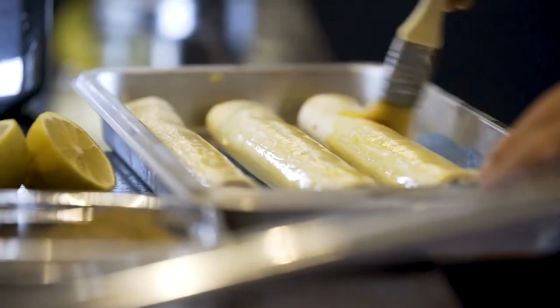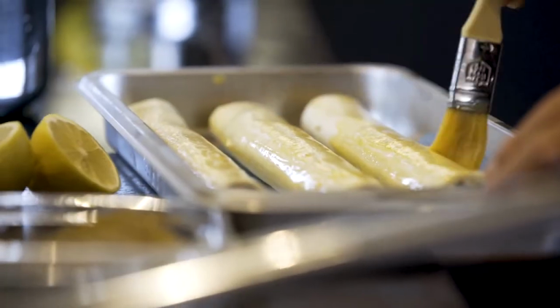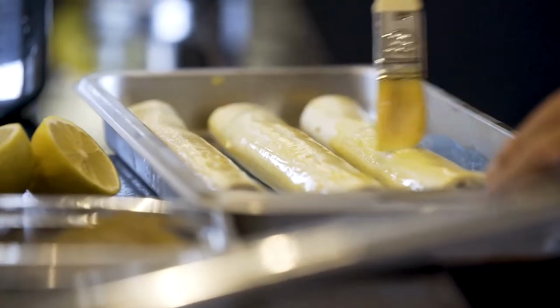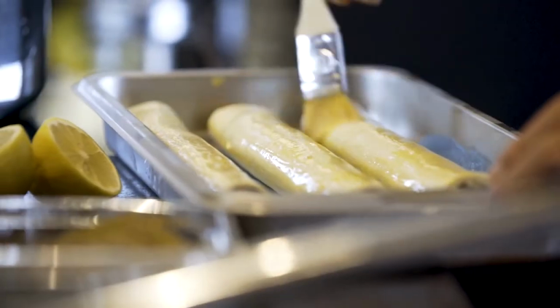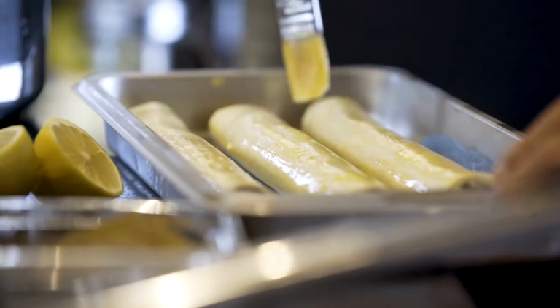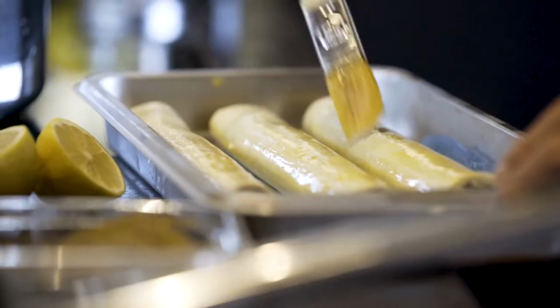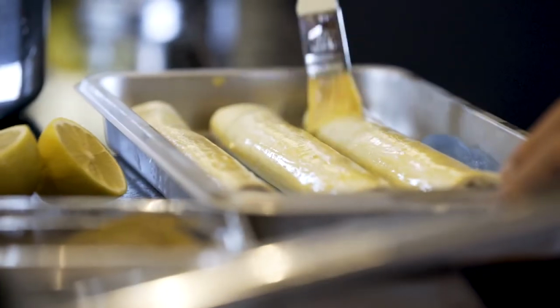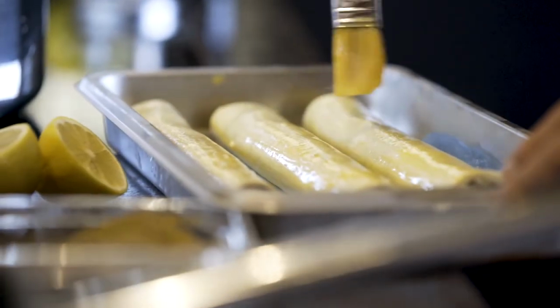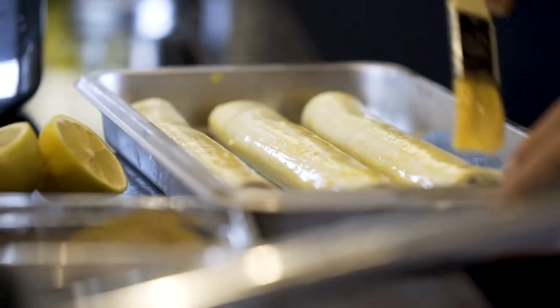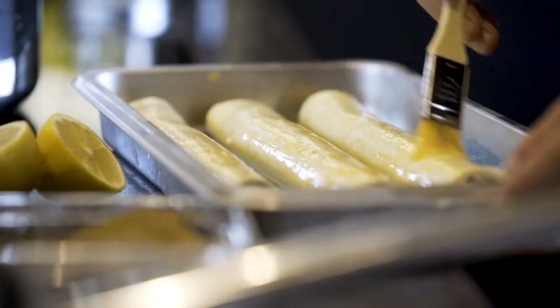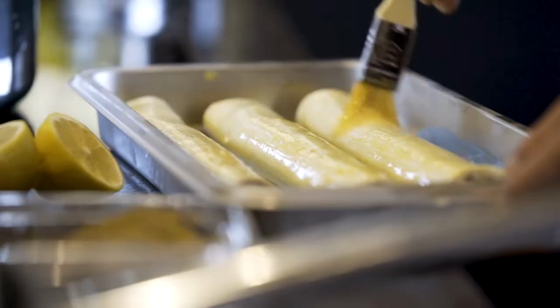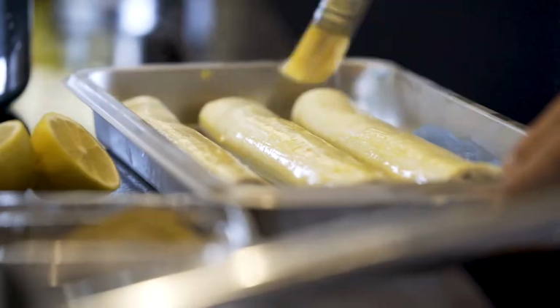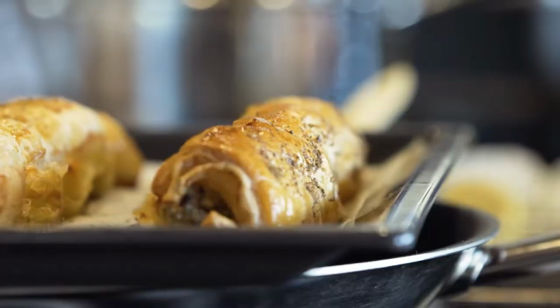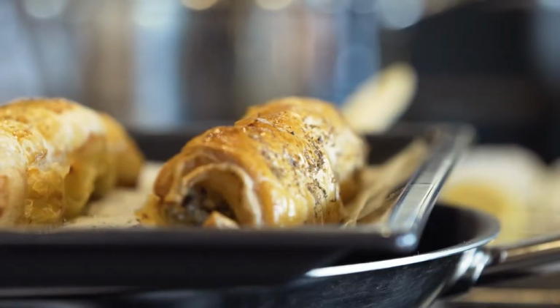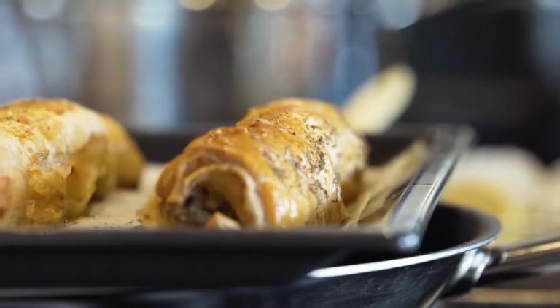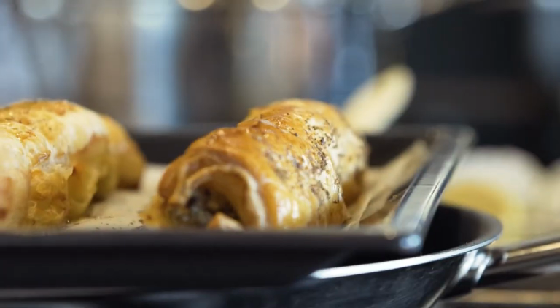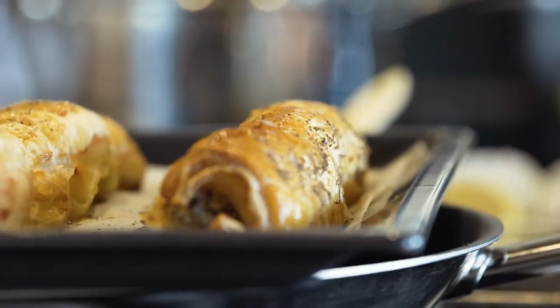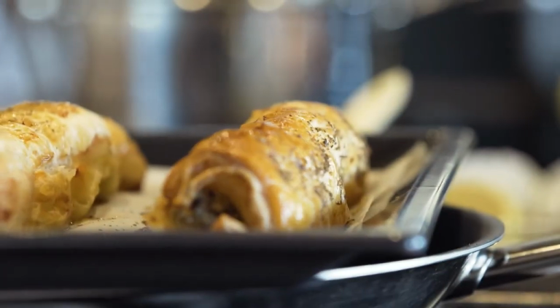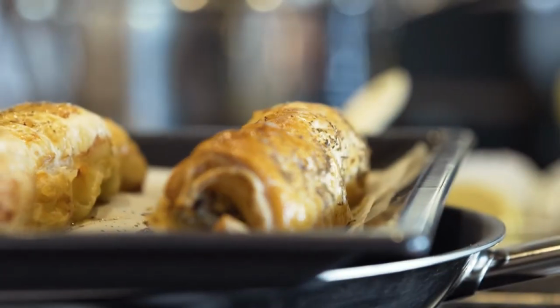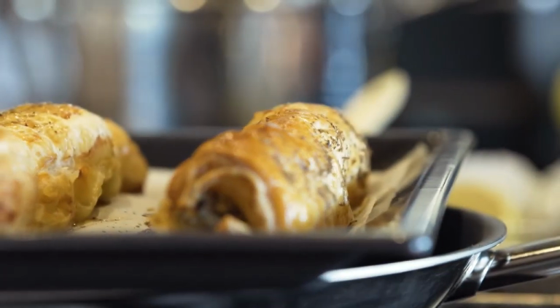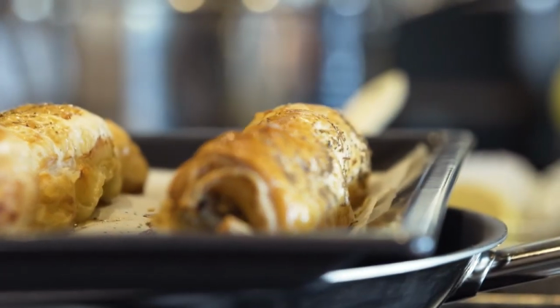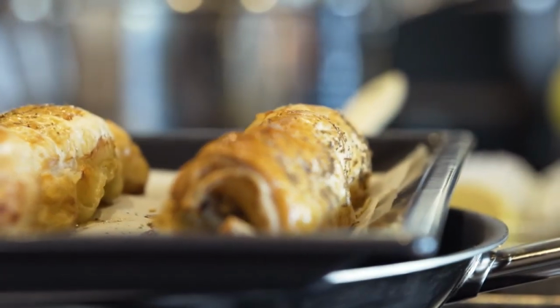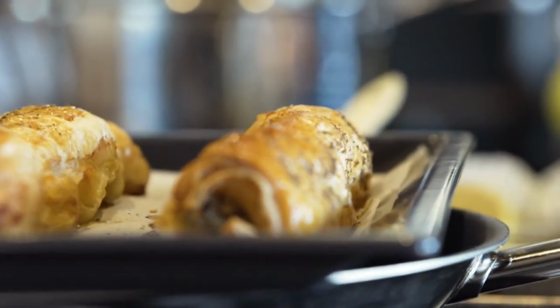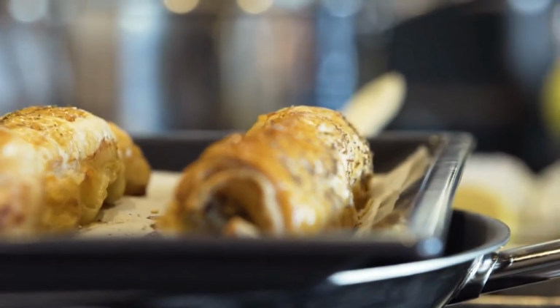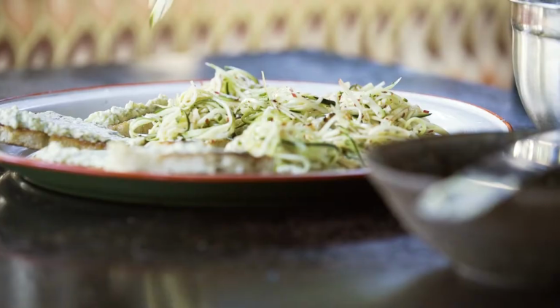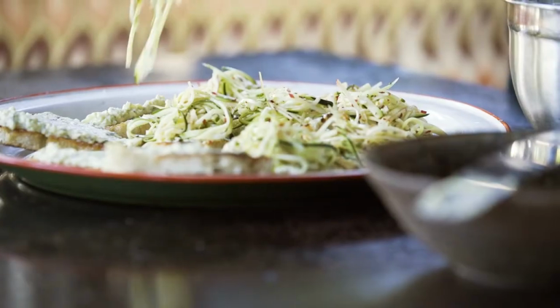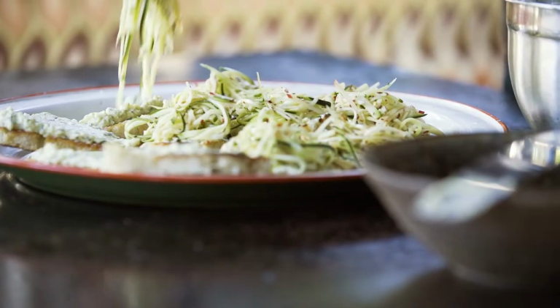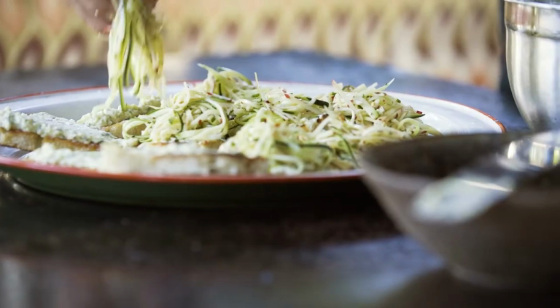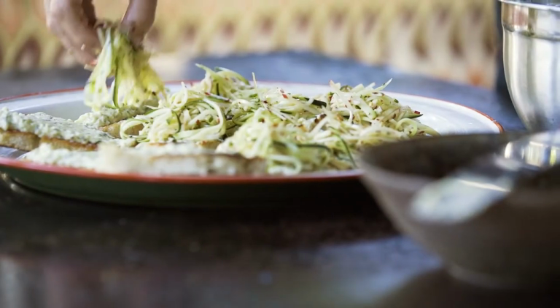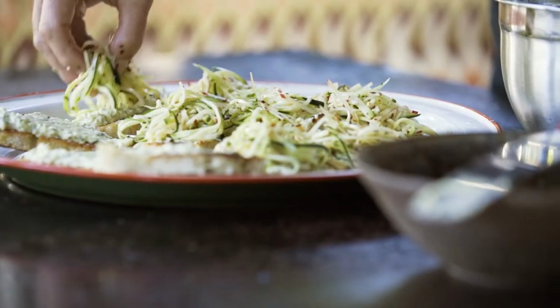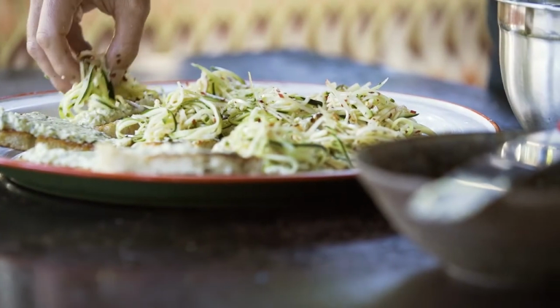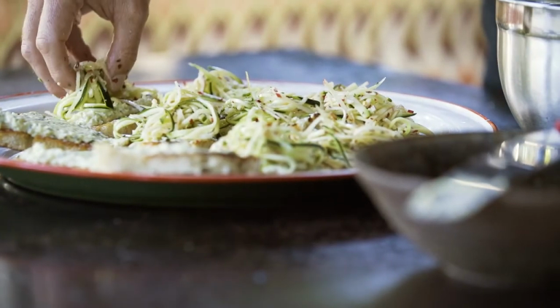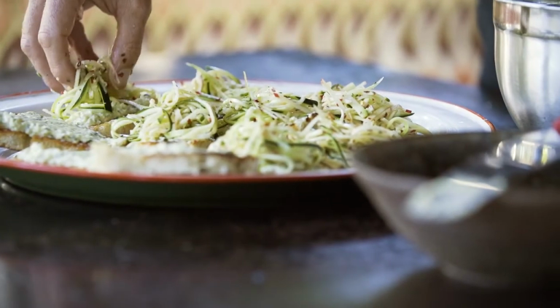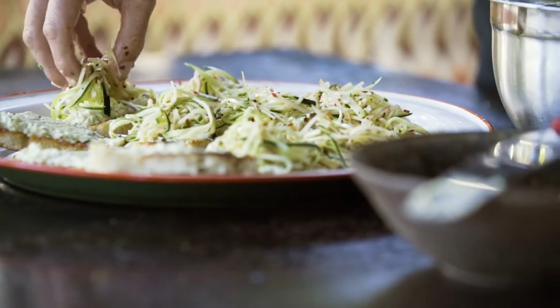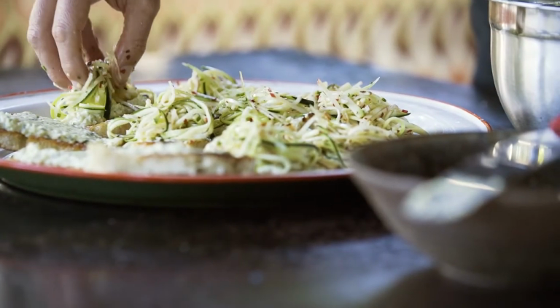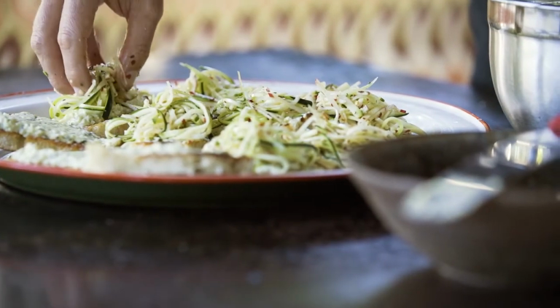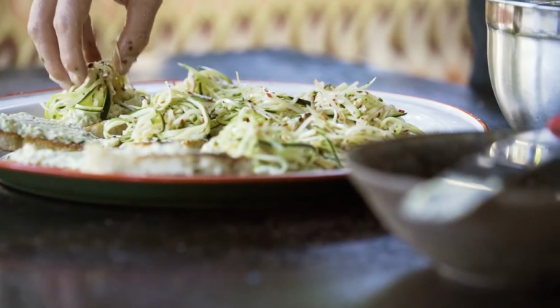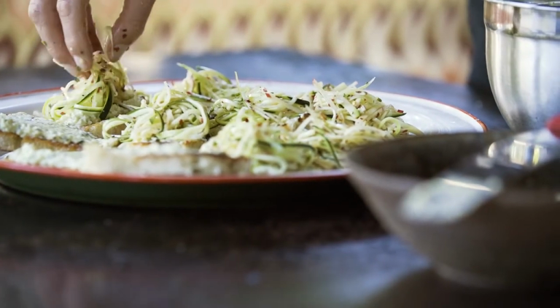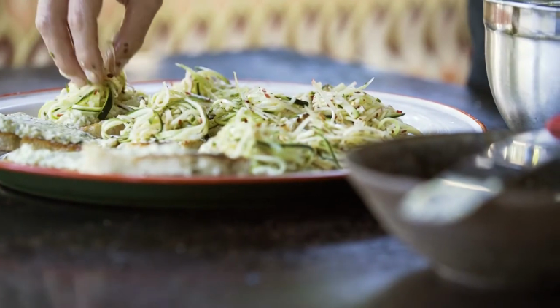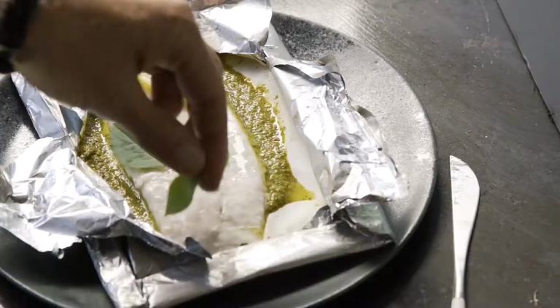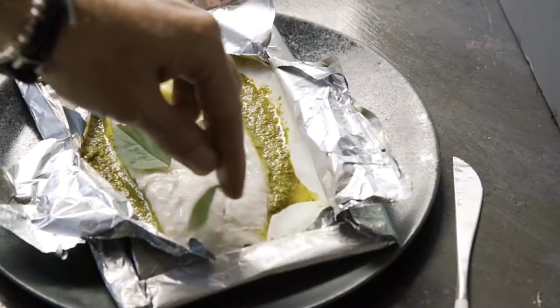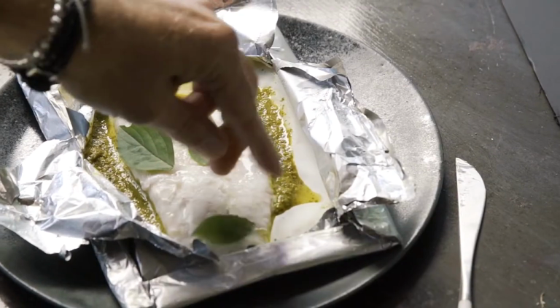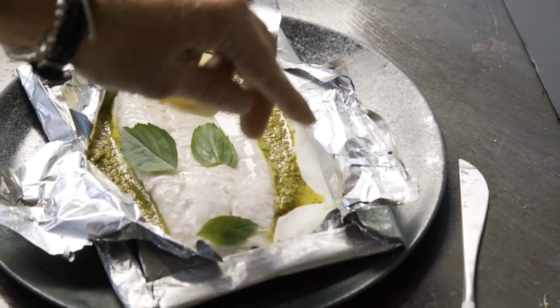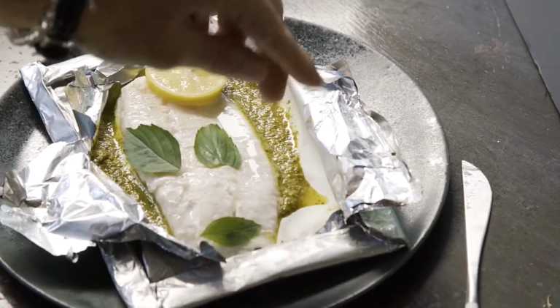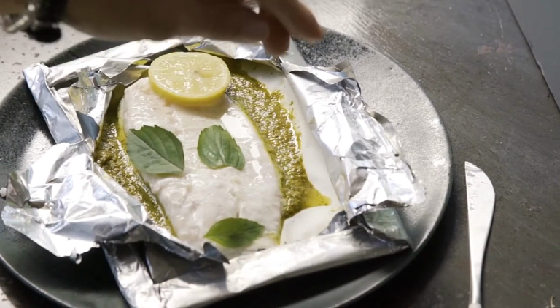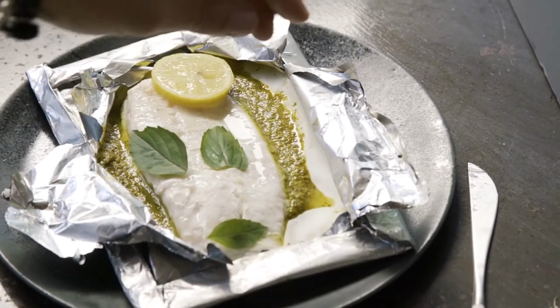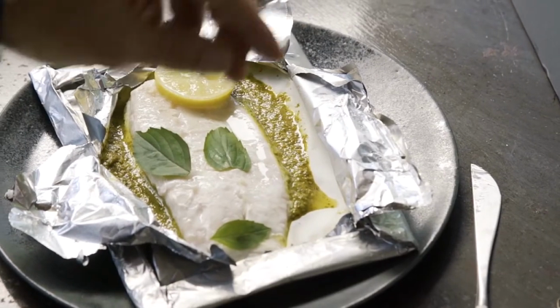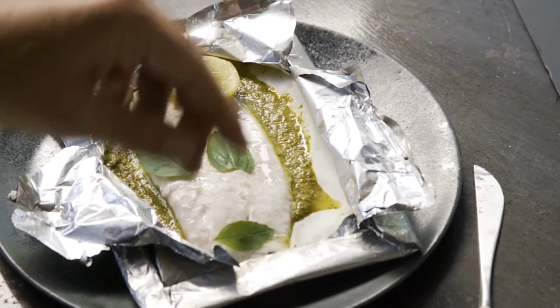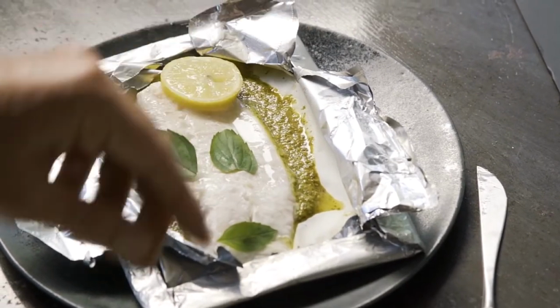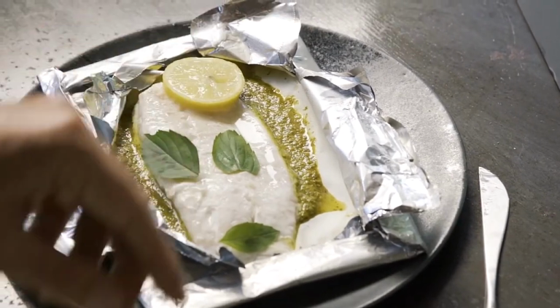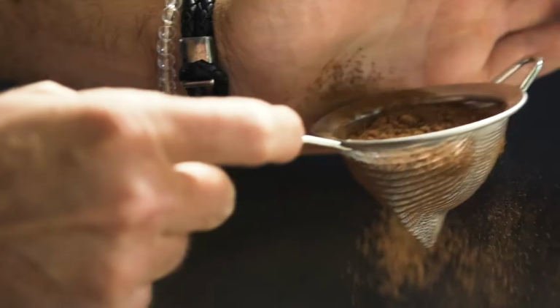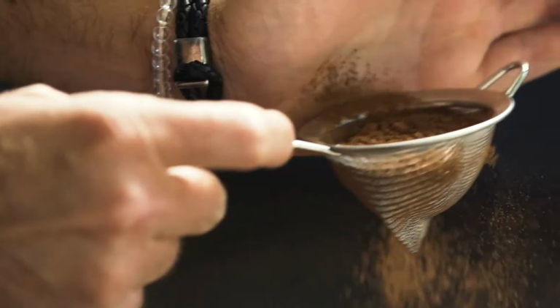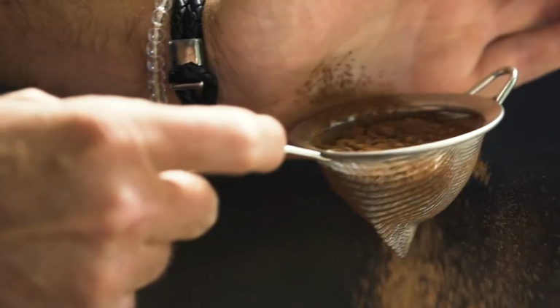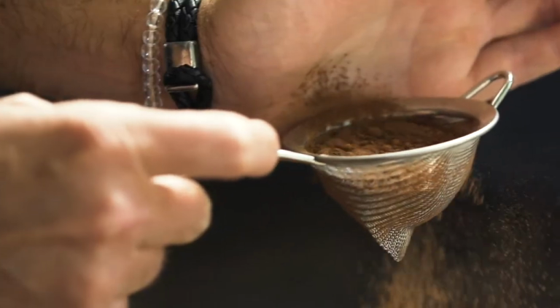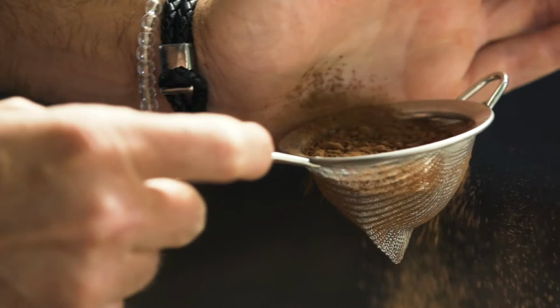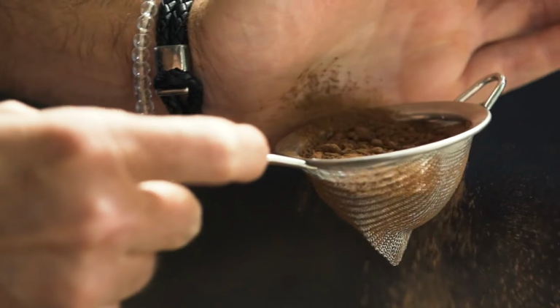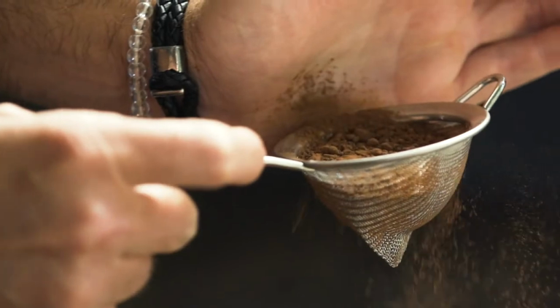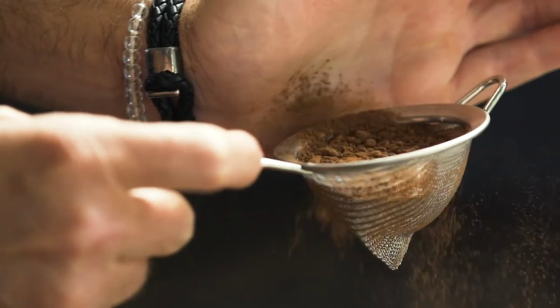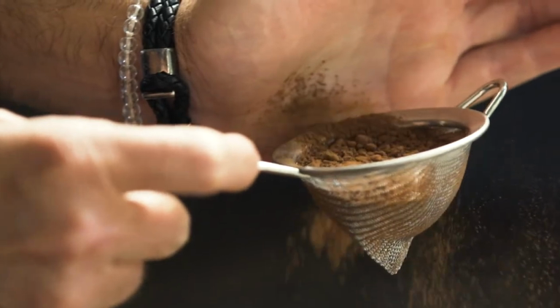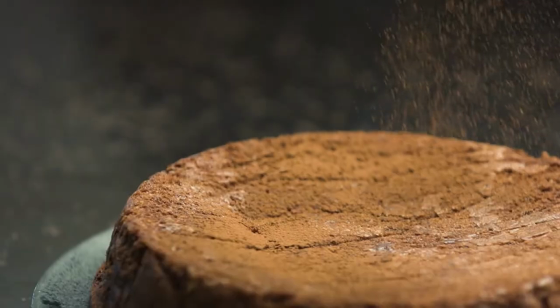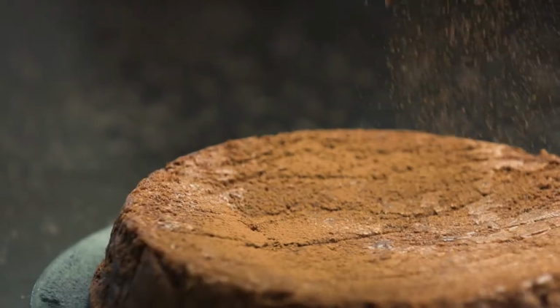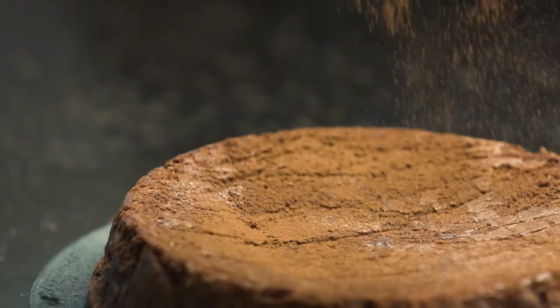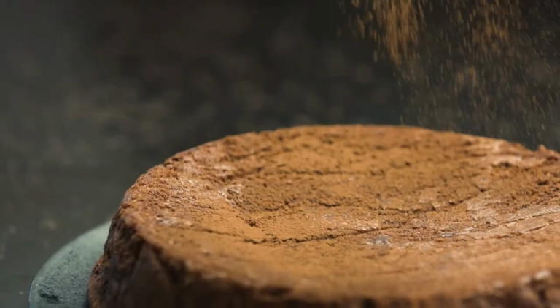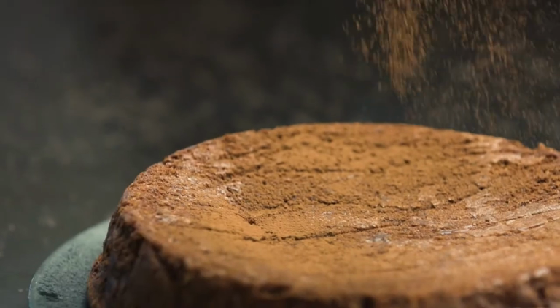Today Shannon will be cooking chicken sausage rolls, zucchini tartines, a baked snapper dish, and a flourless chocolate cake.